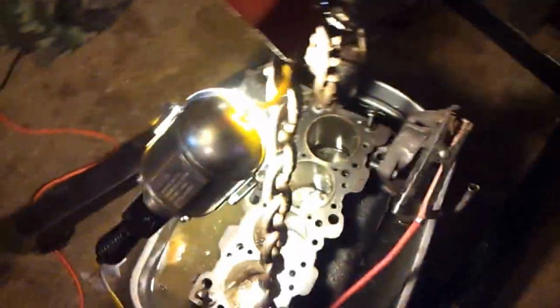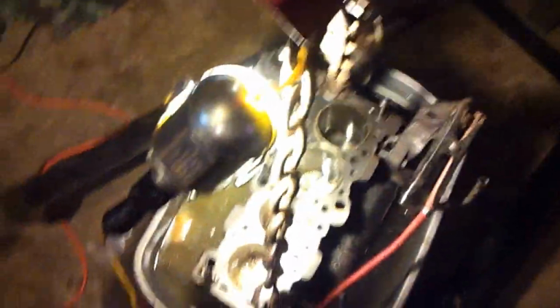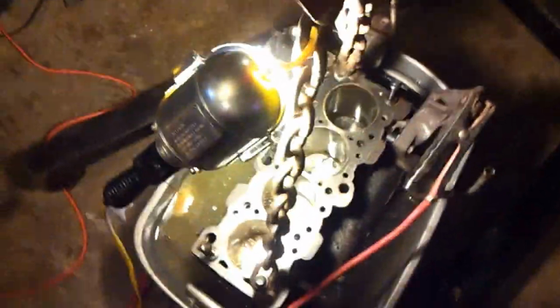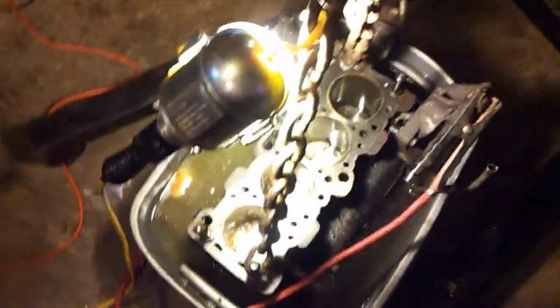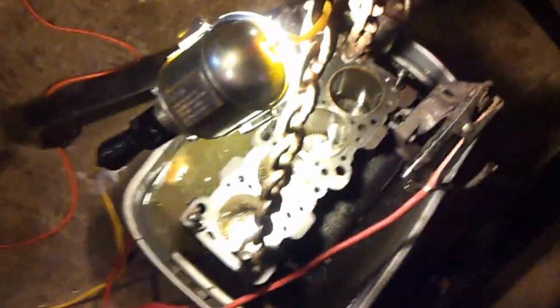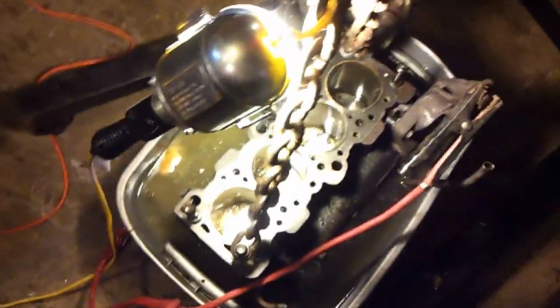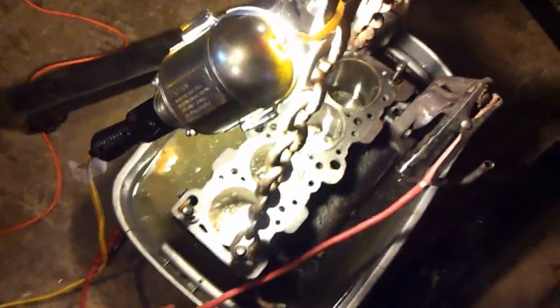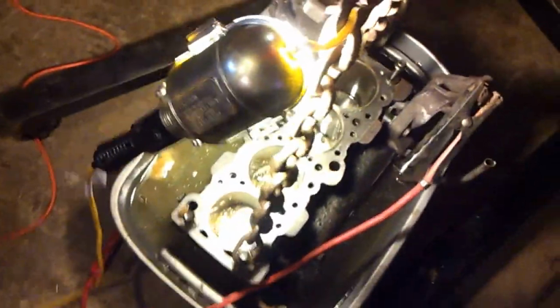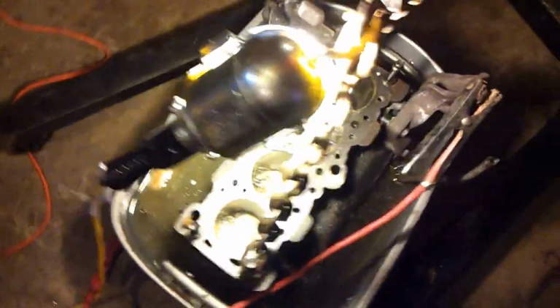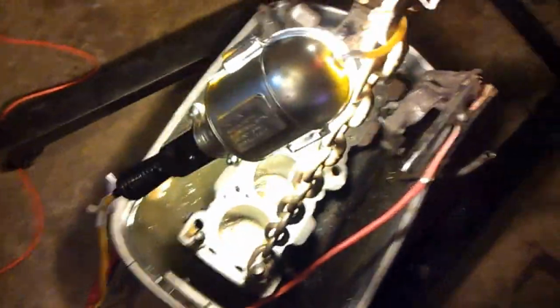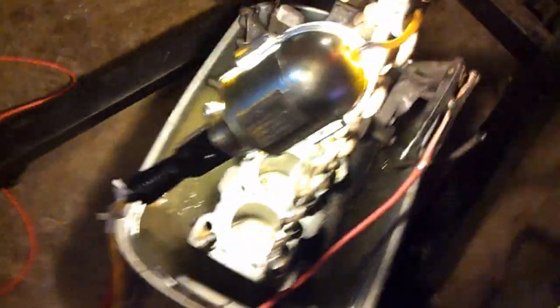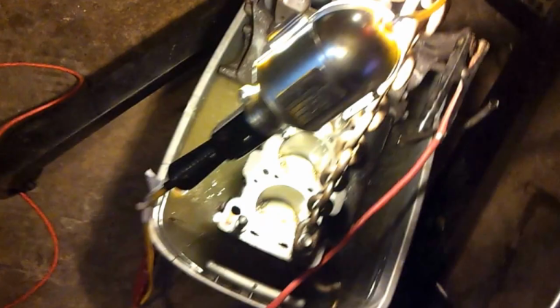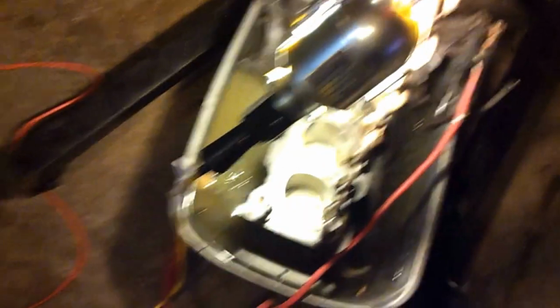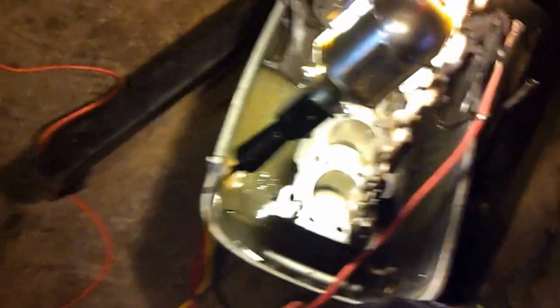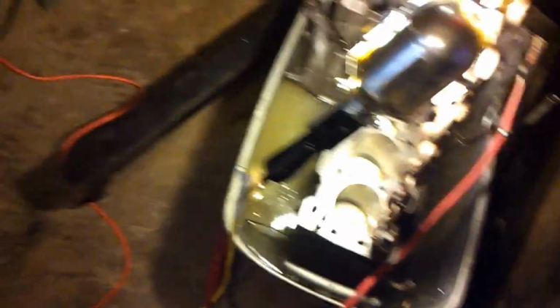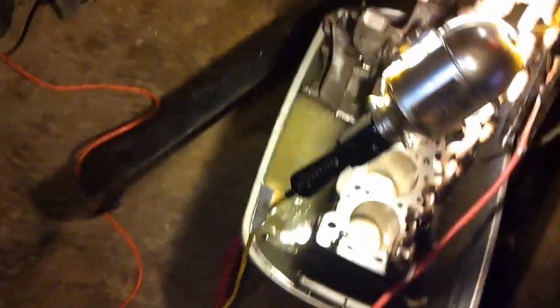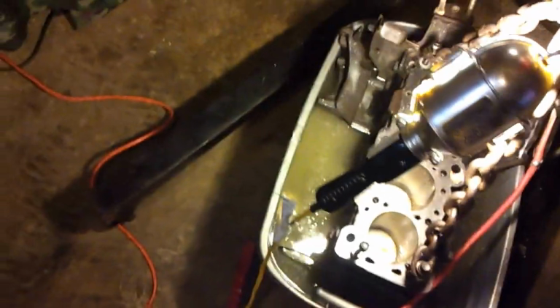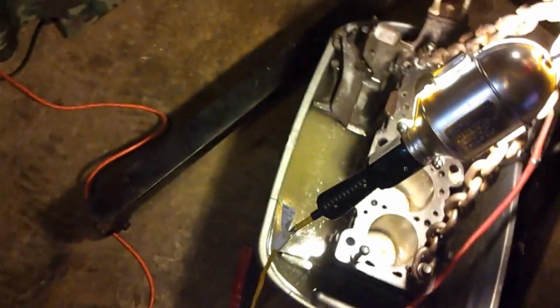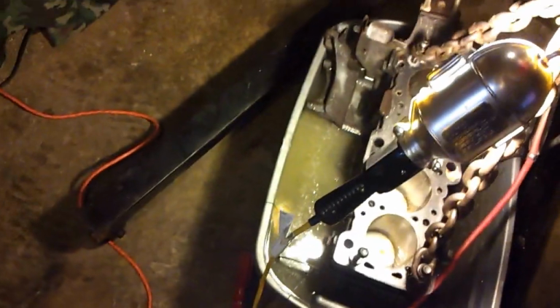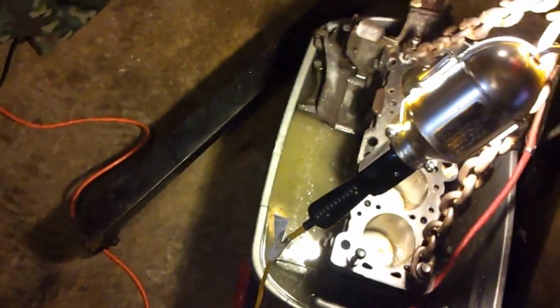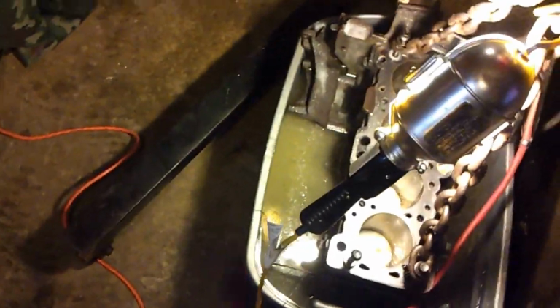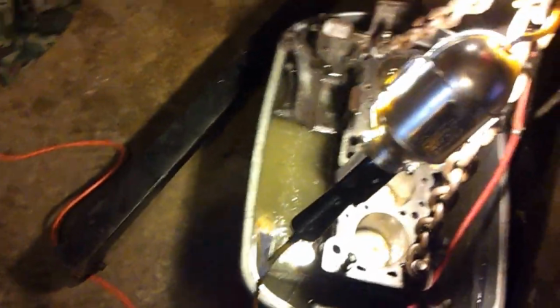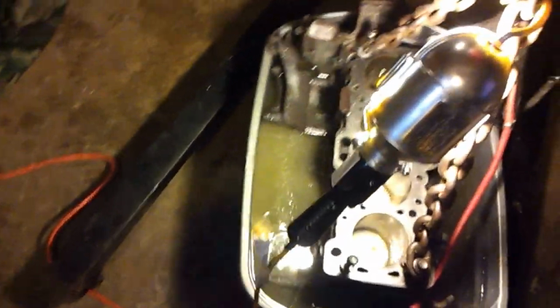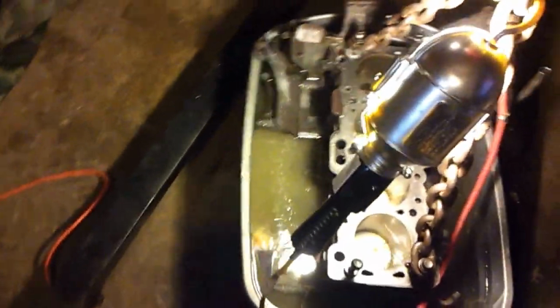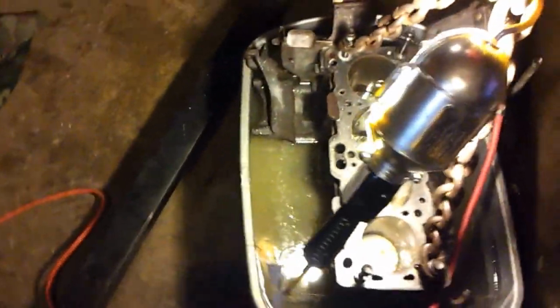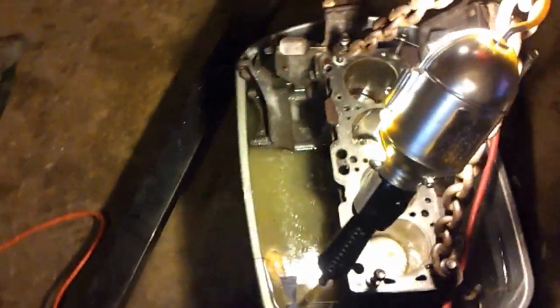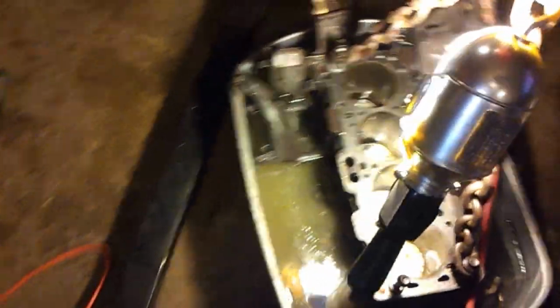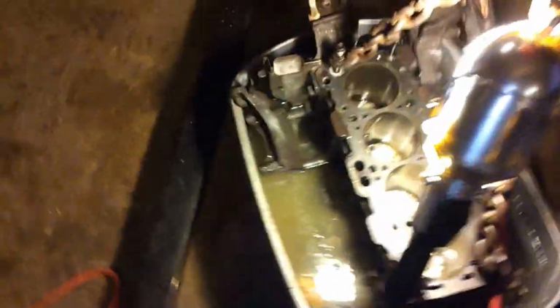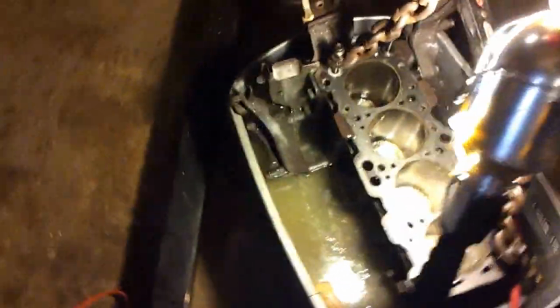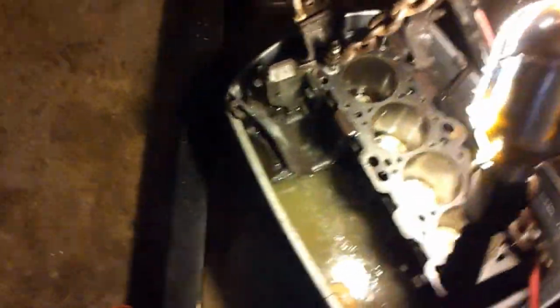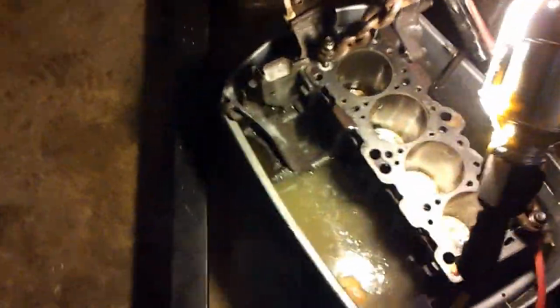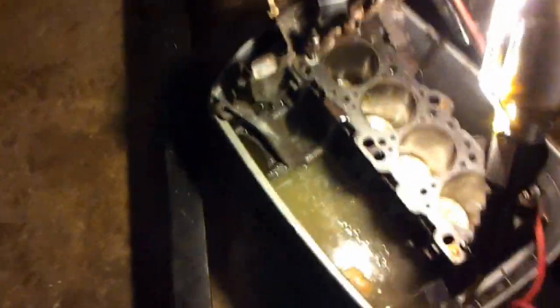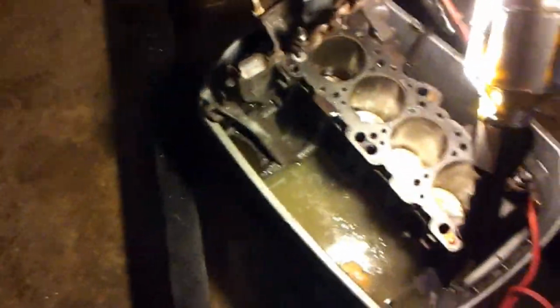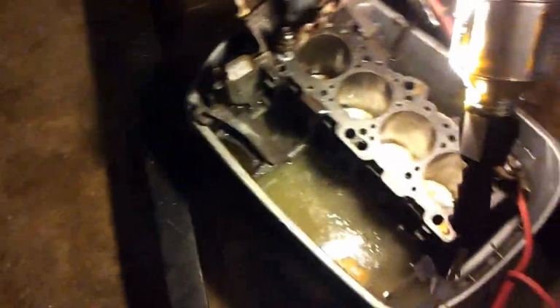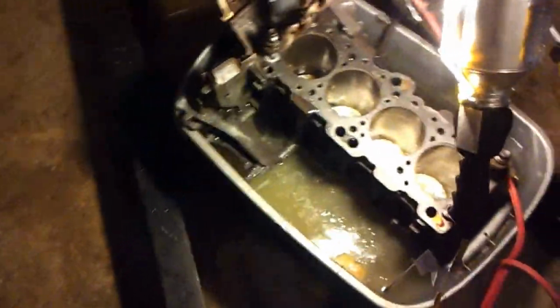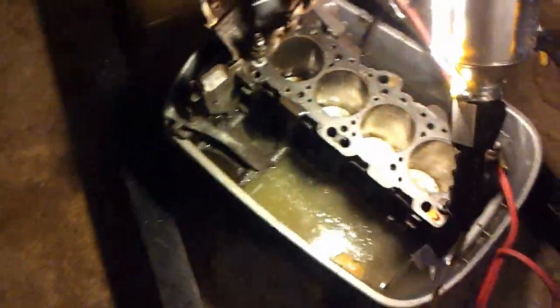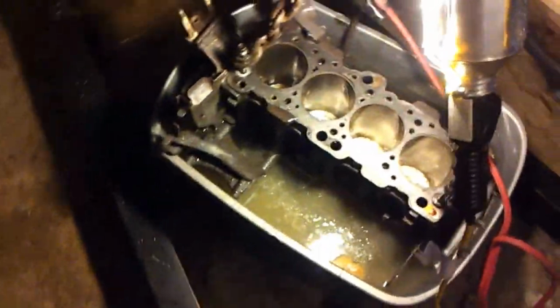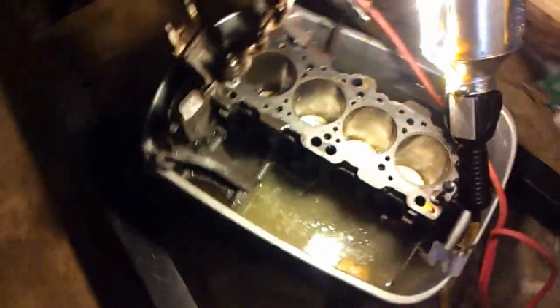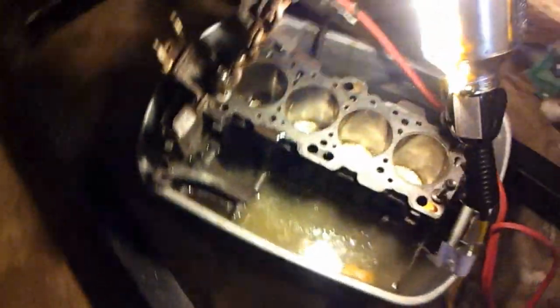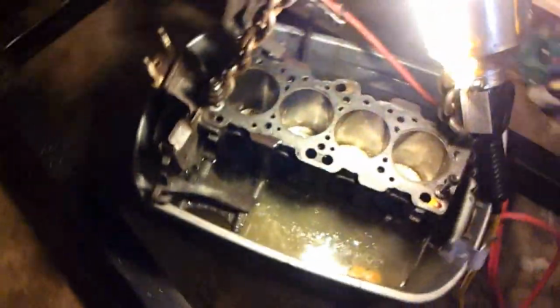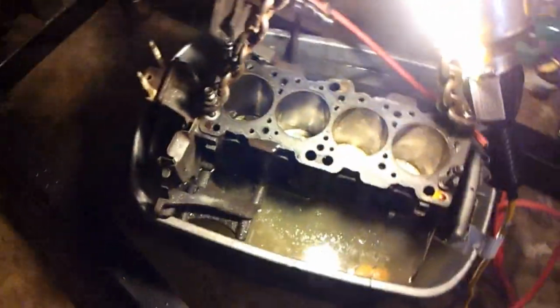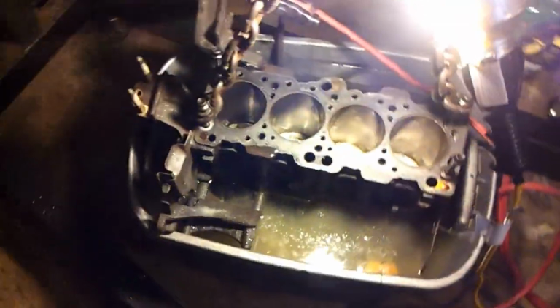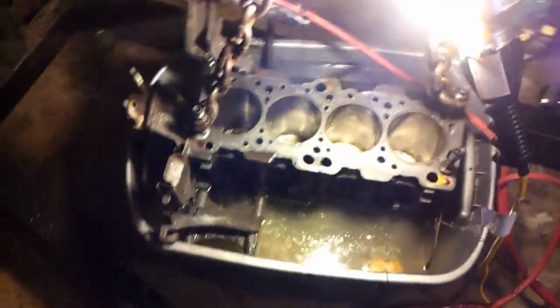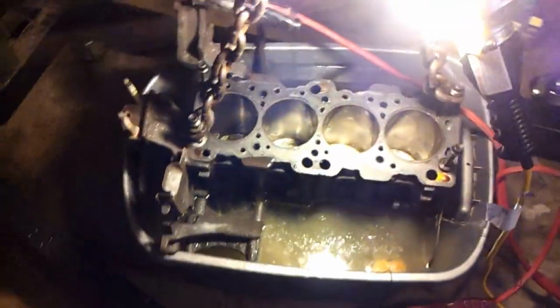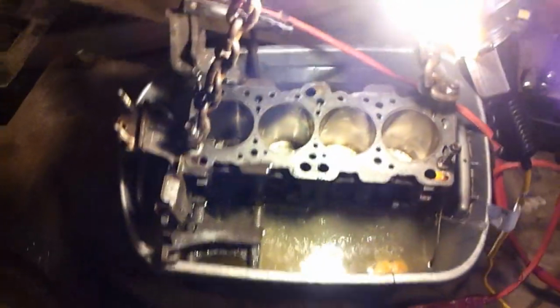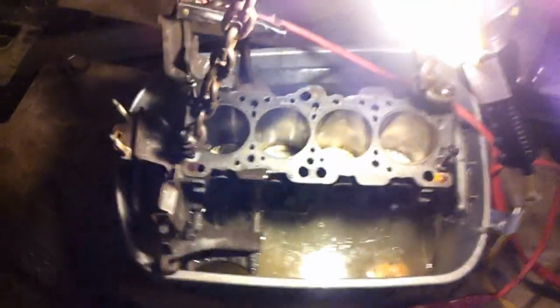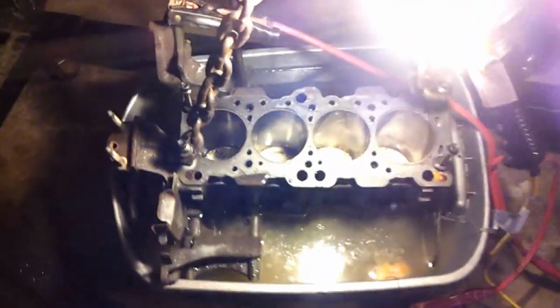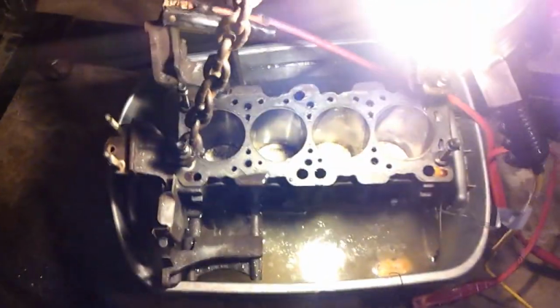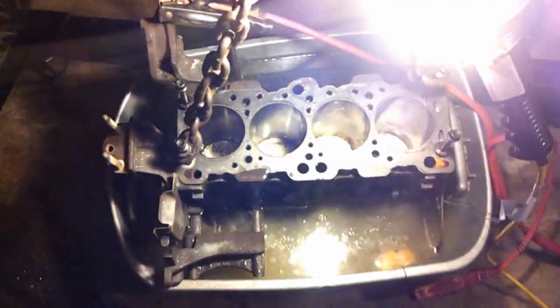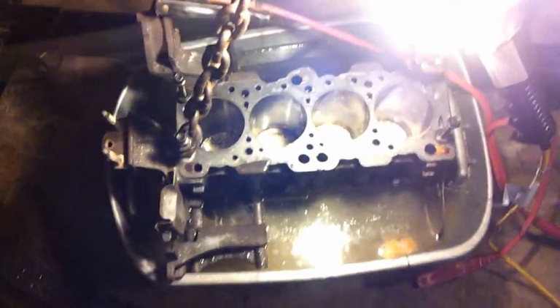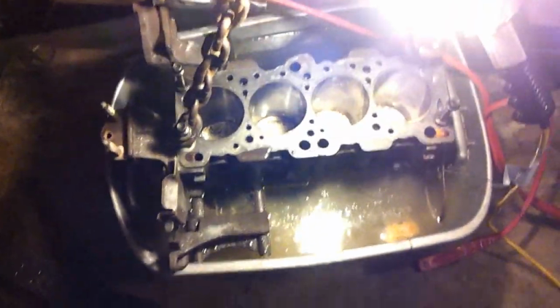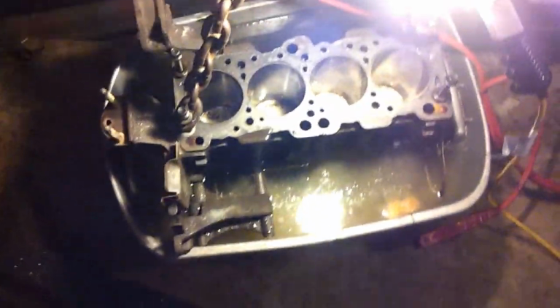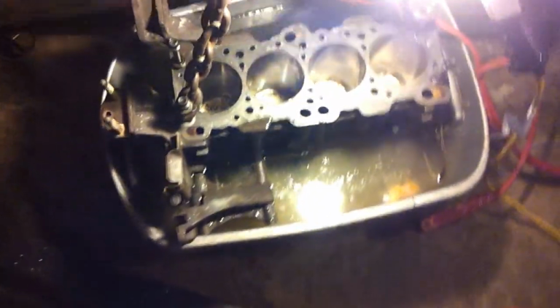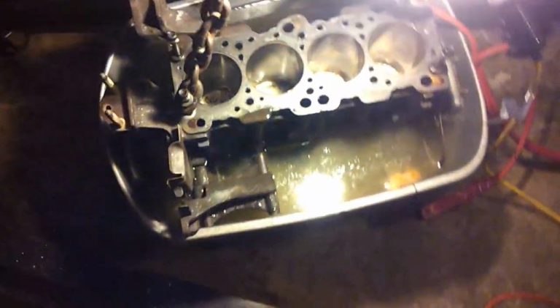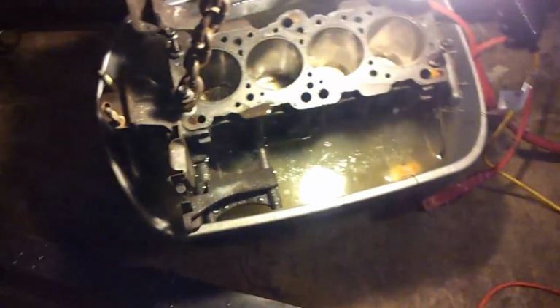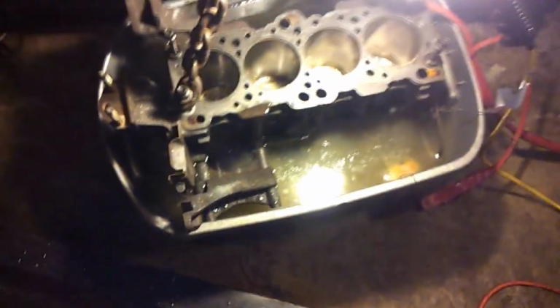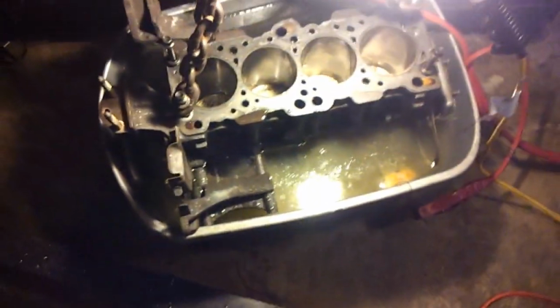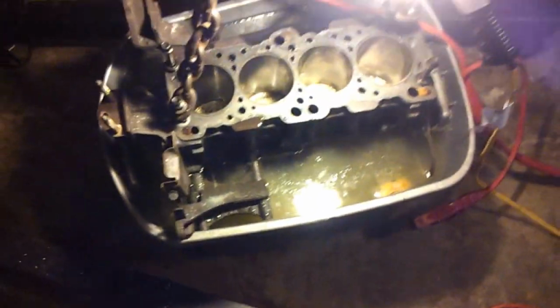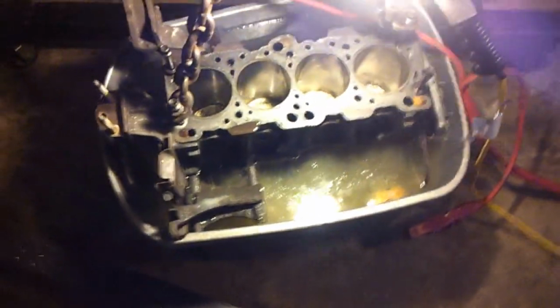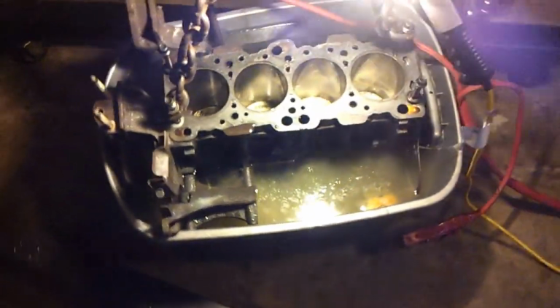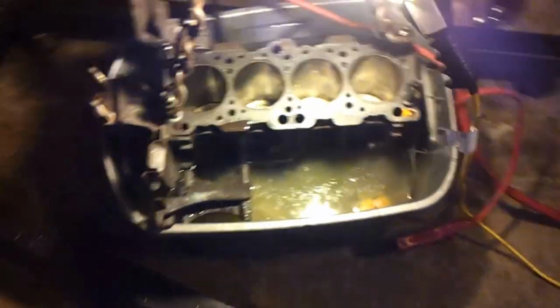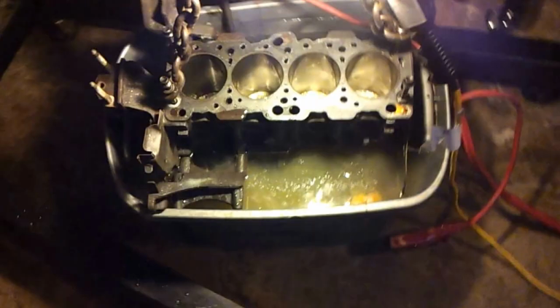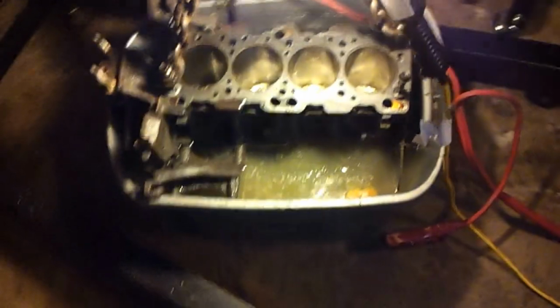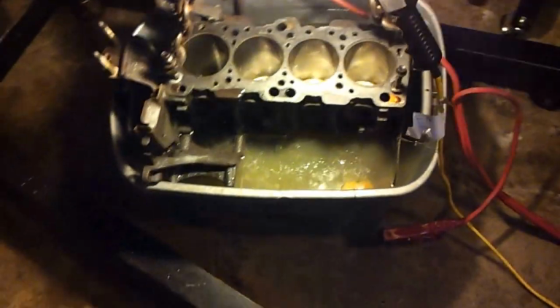I'll post a second half of this once I pull it out of the tank. Let's see what it looks like.